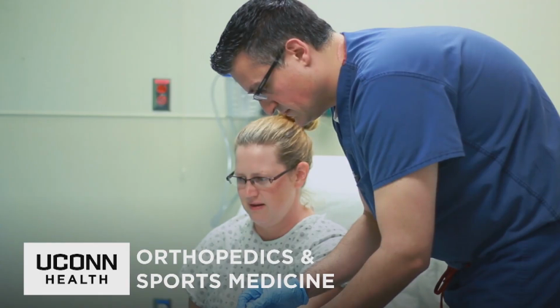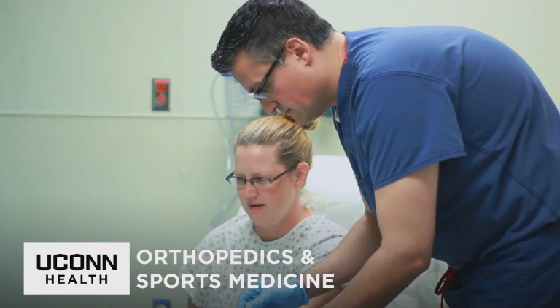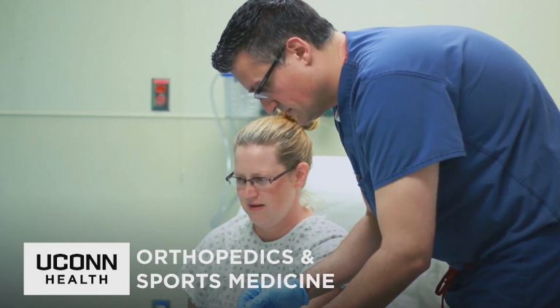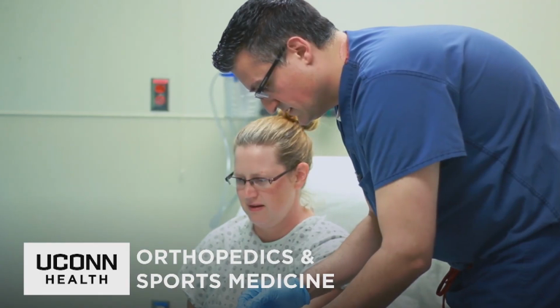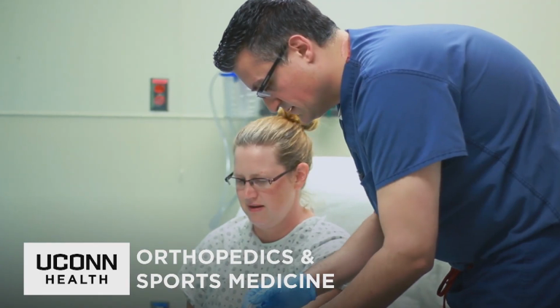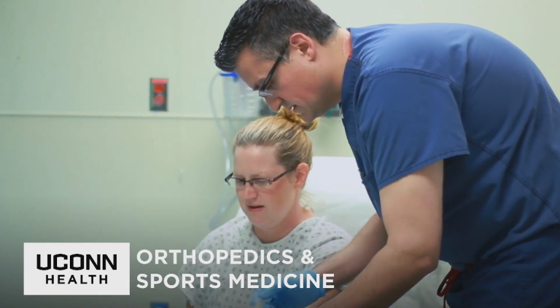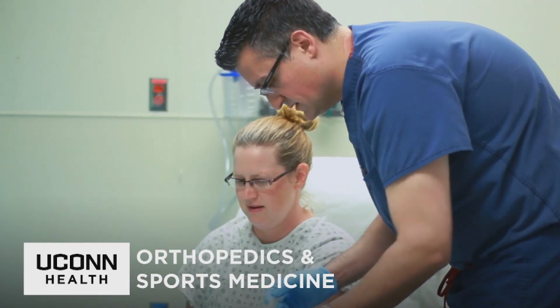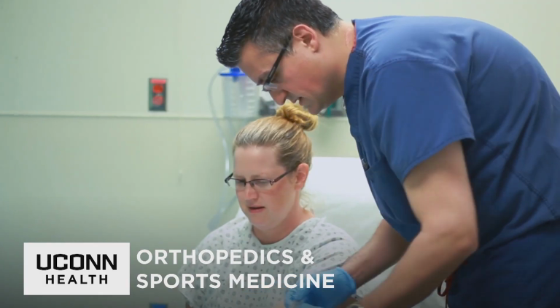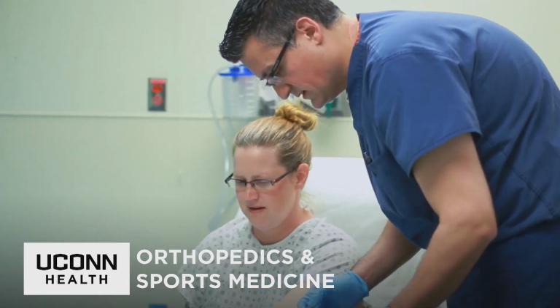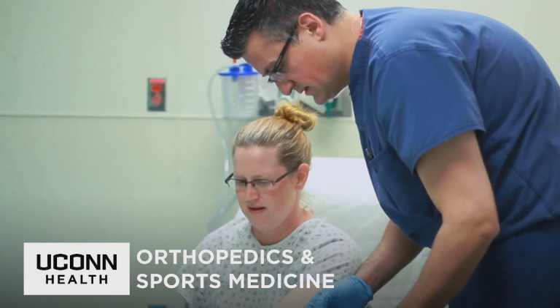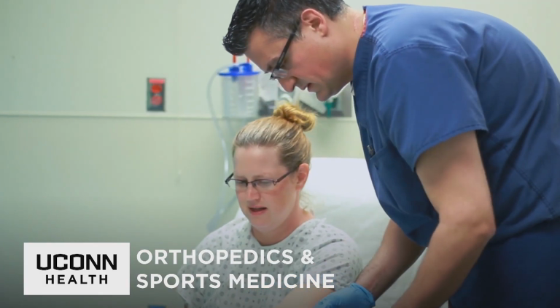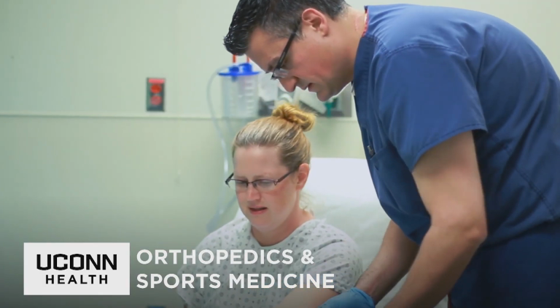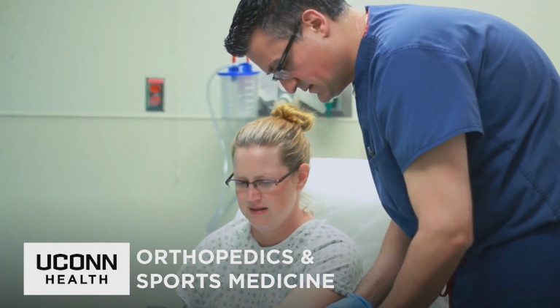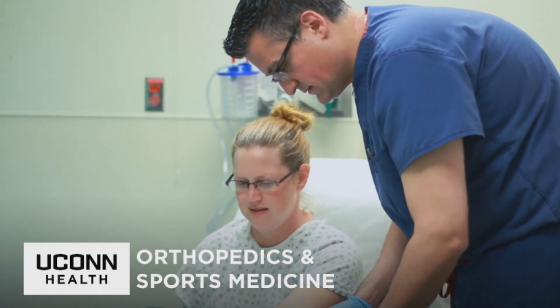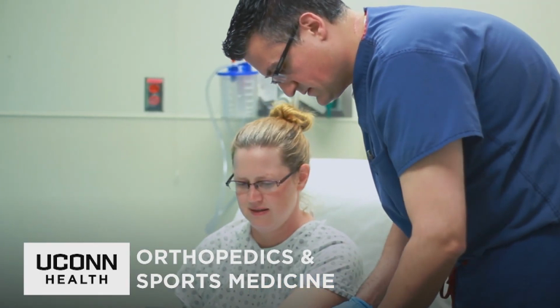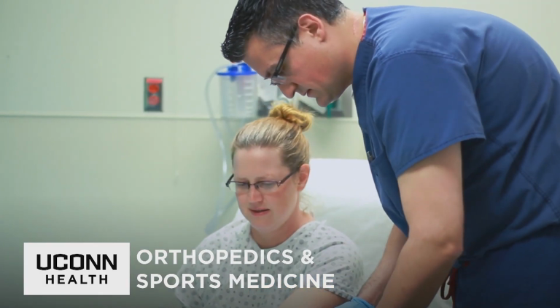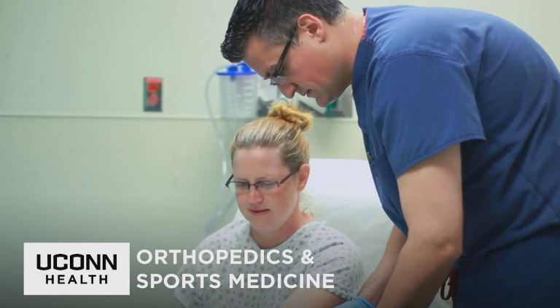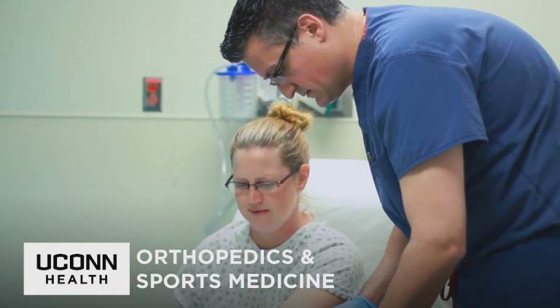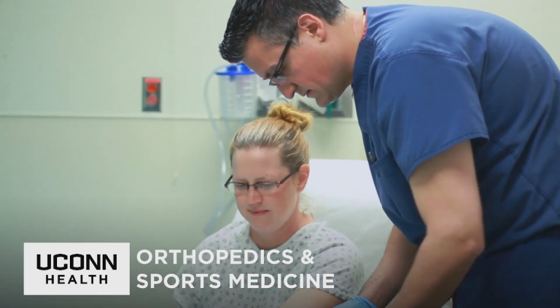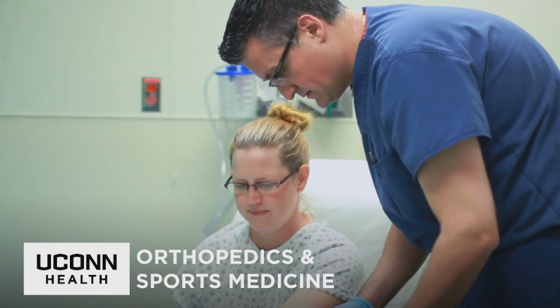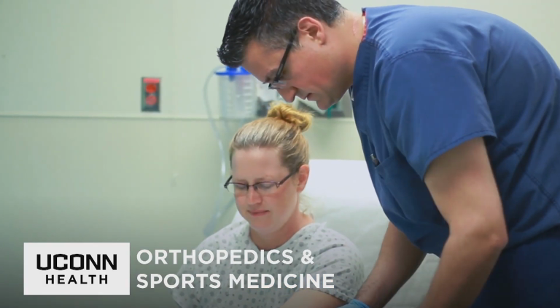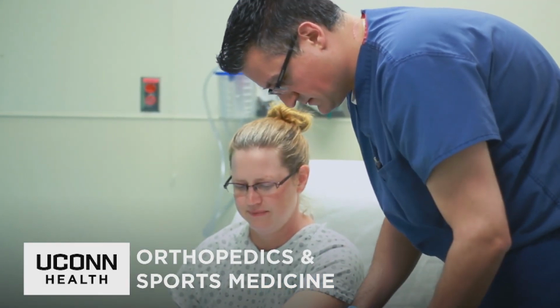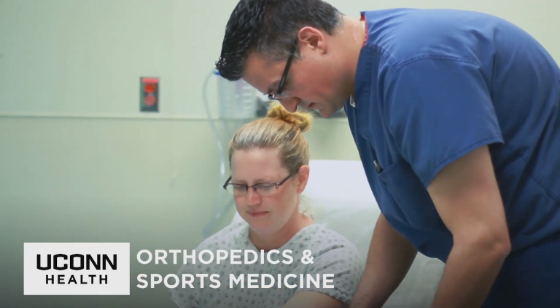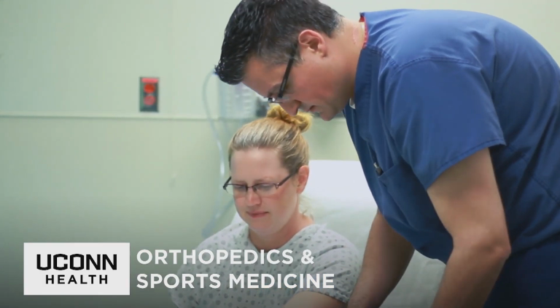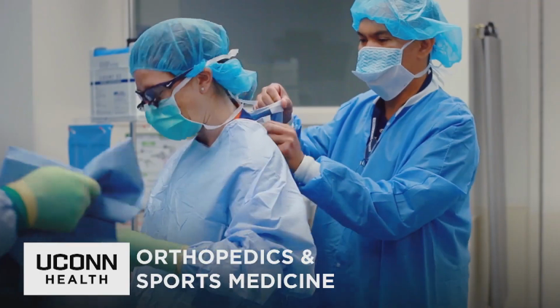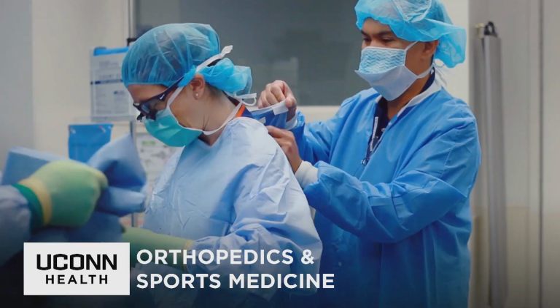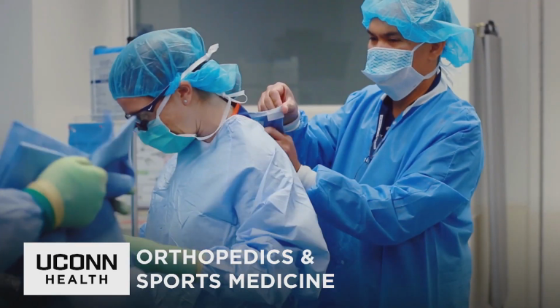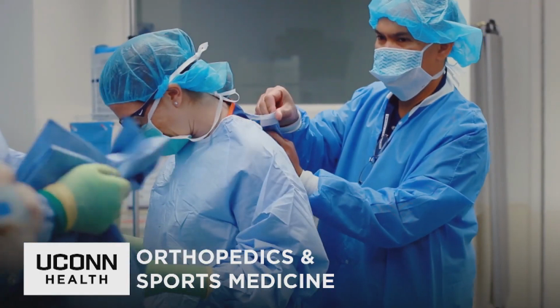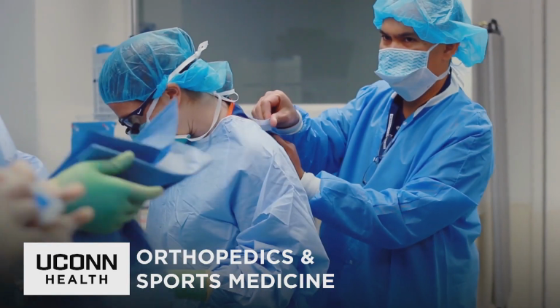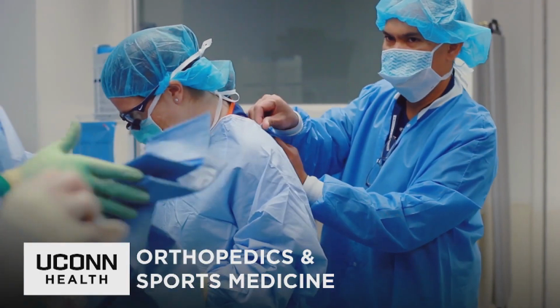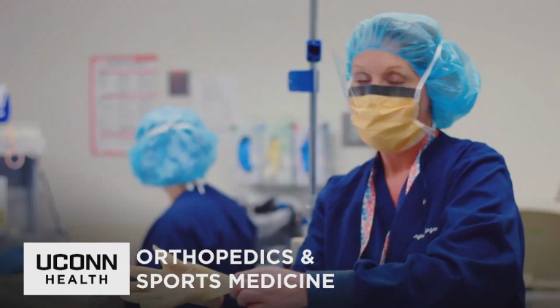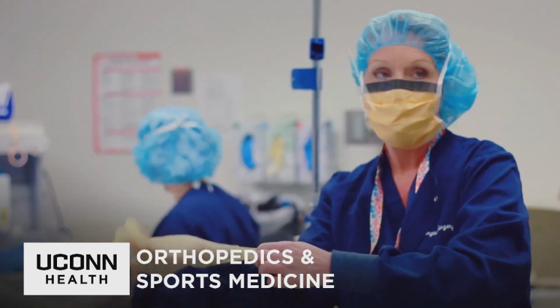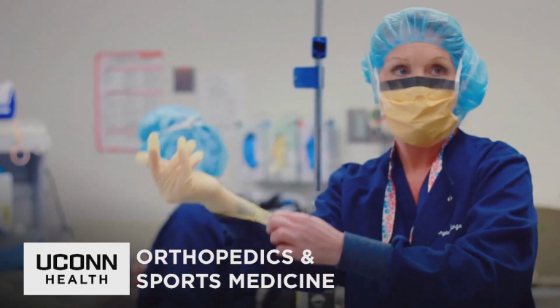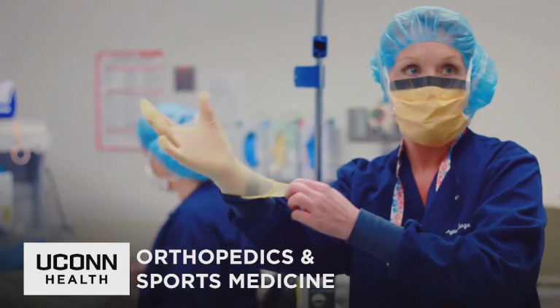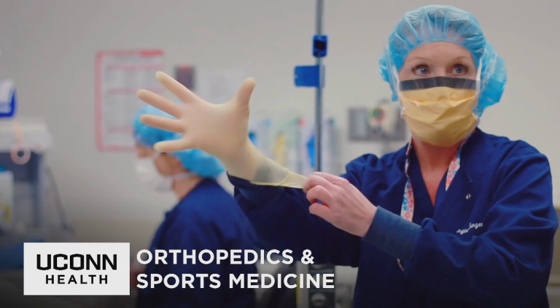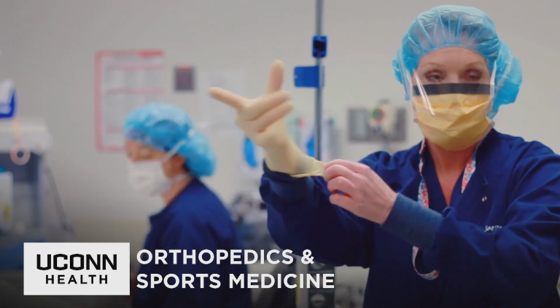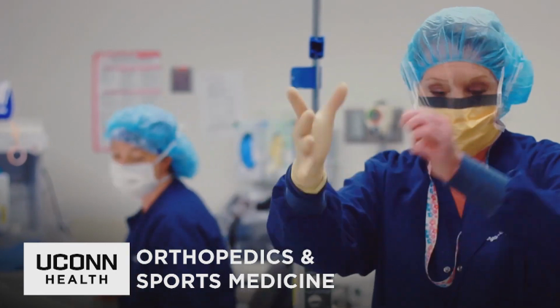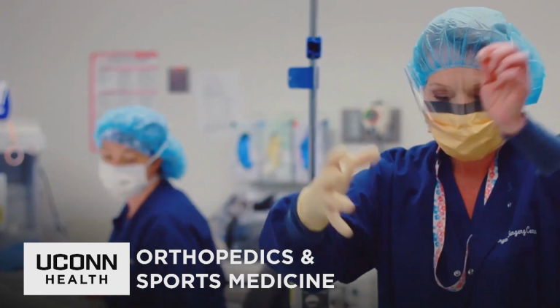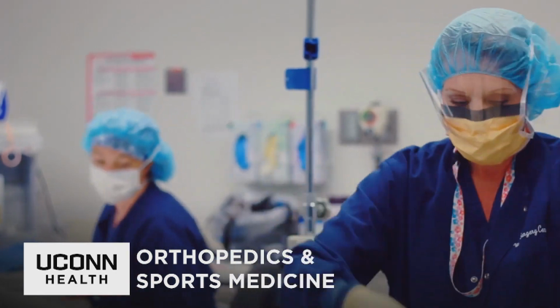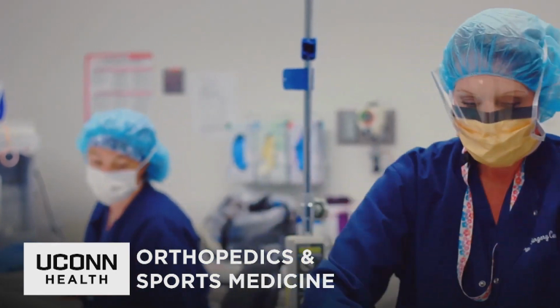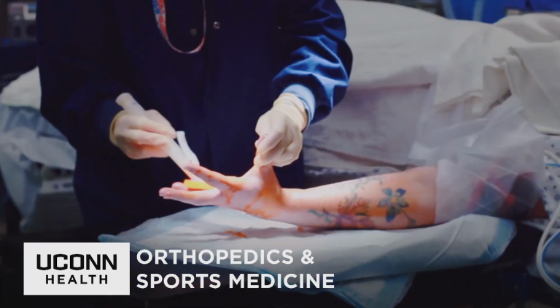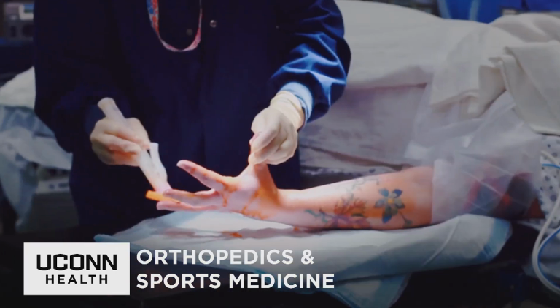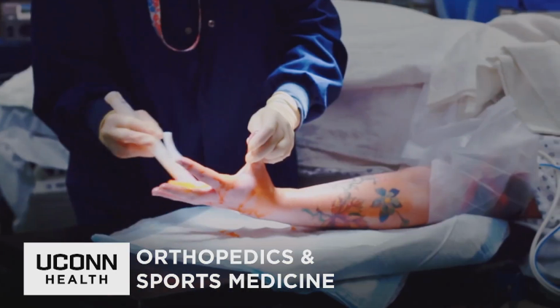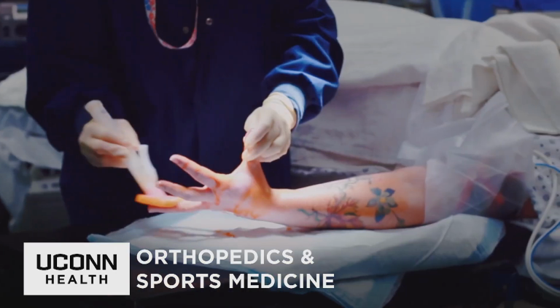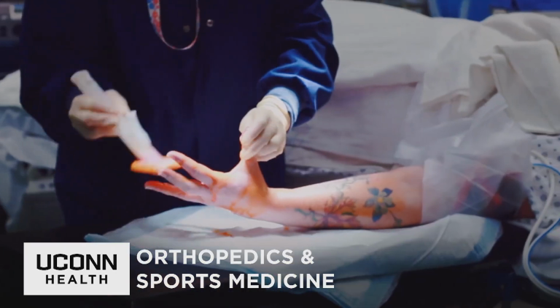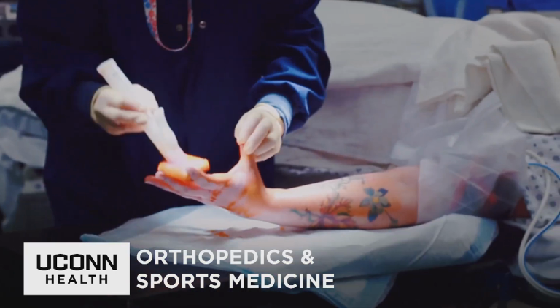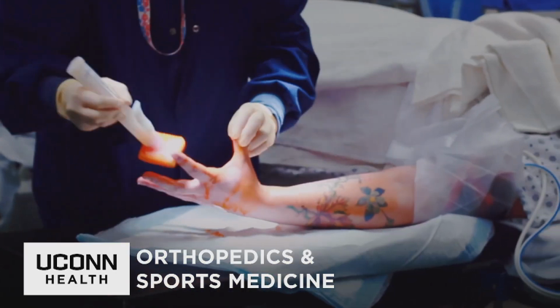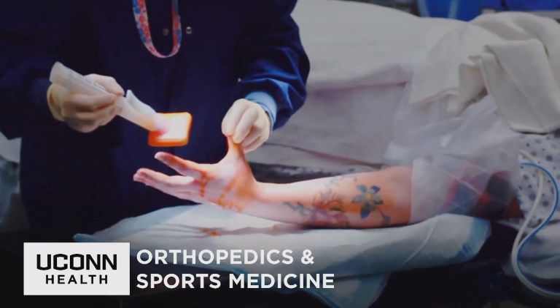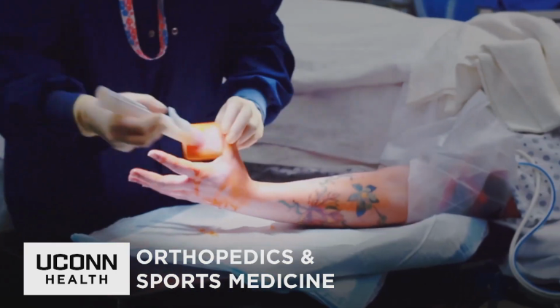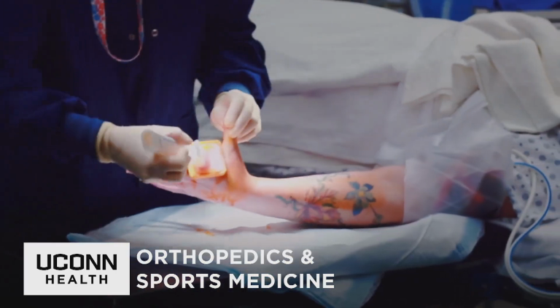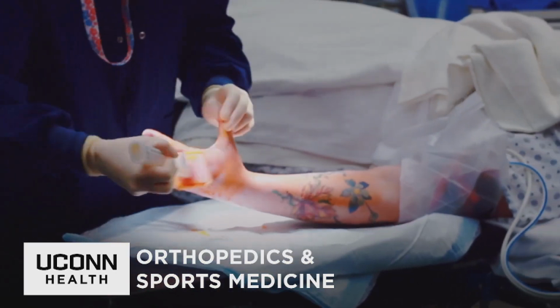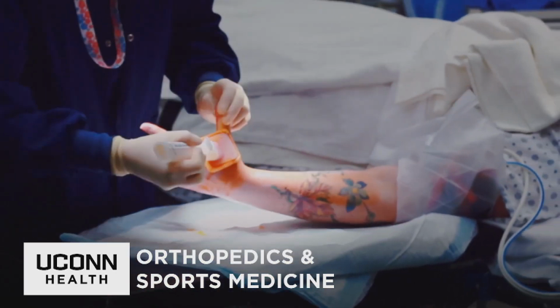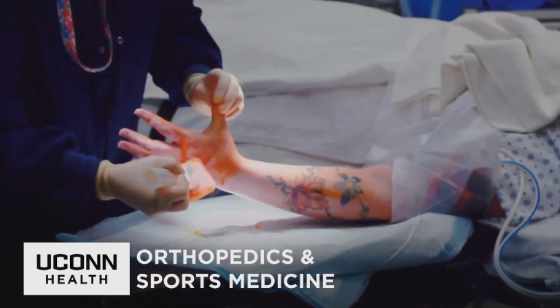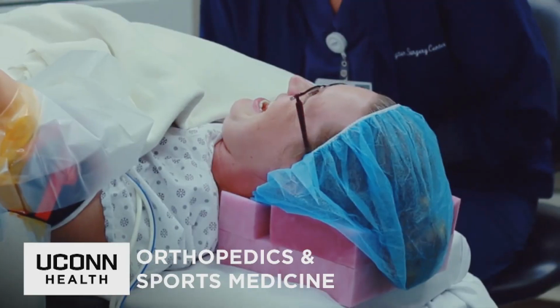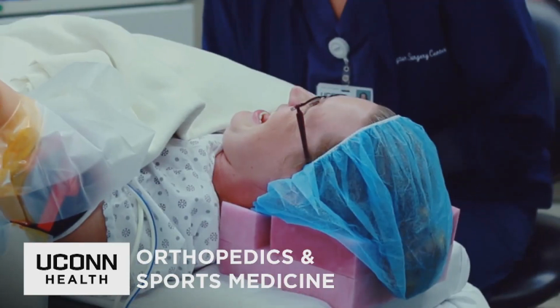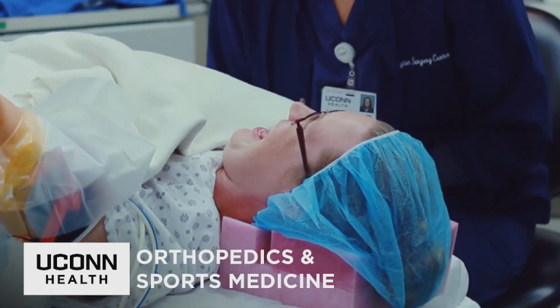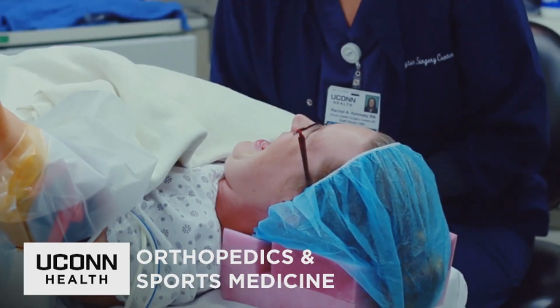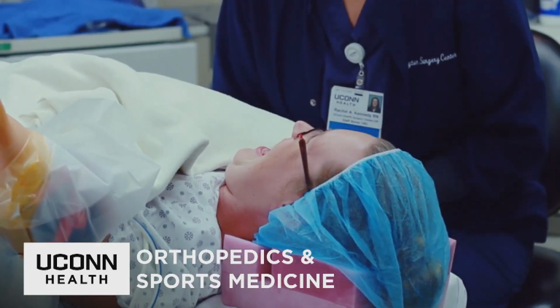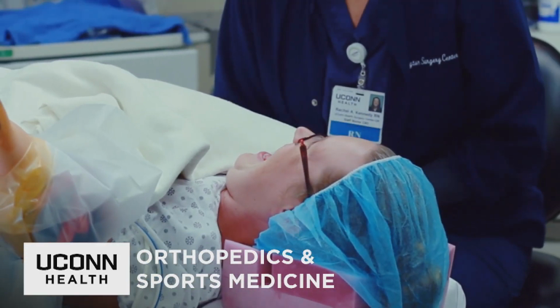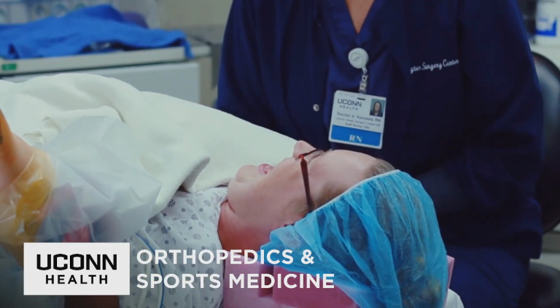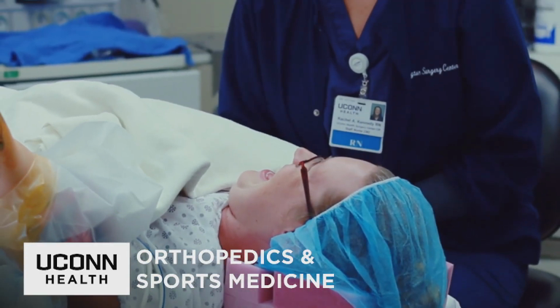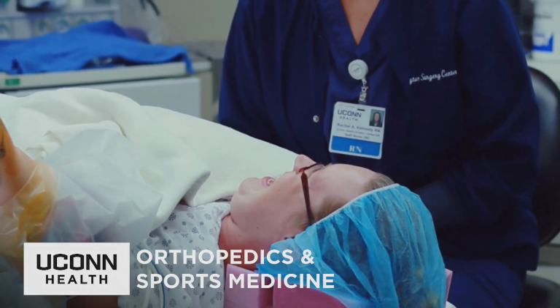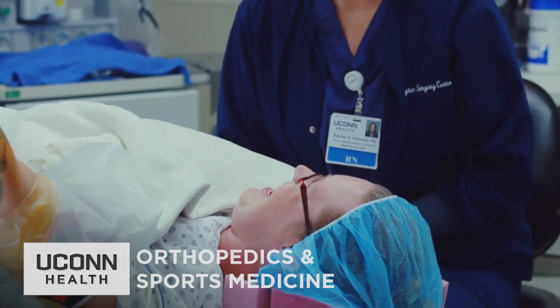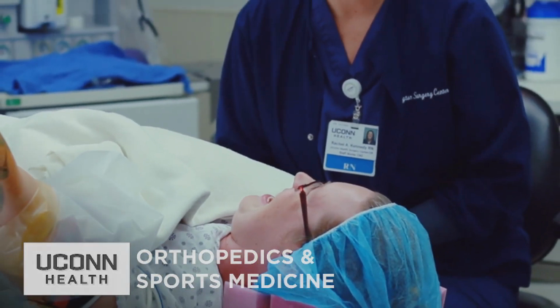I came in, he numbed my hand, the awesome nurses were so helpful, and the room was already ready for me.